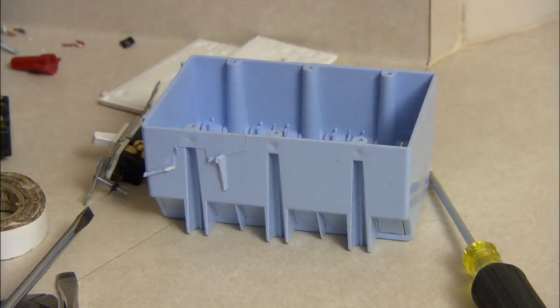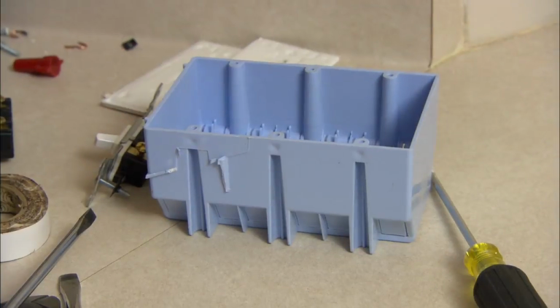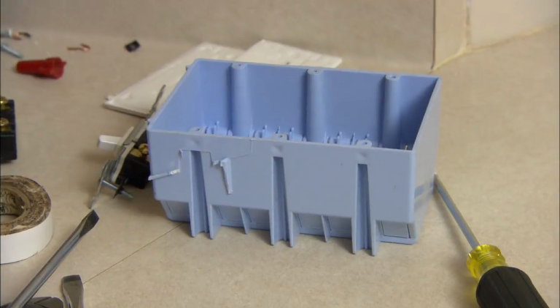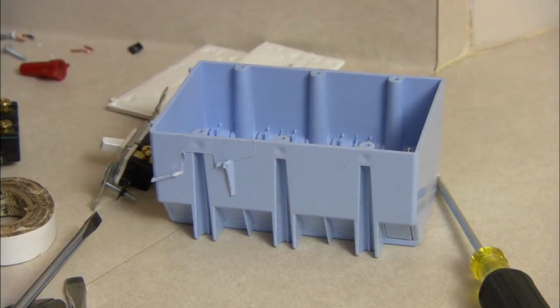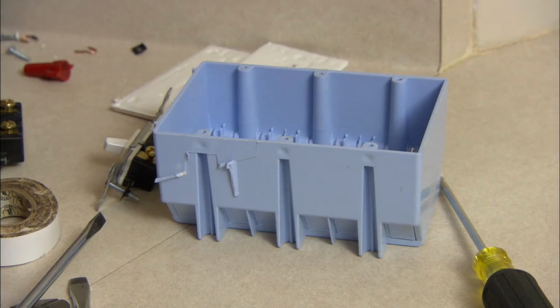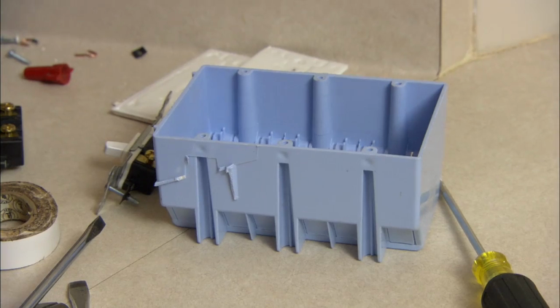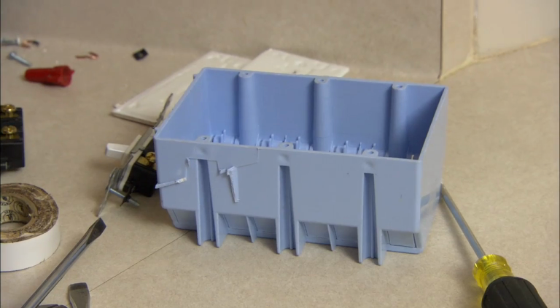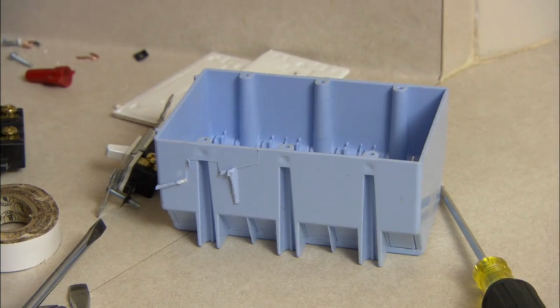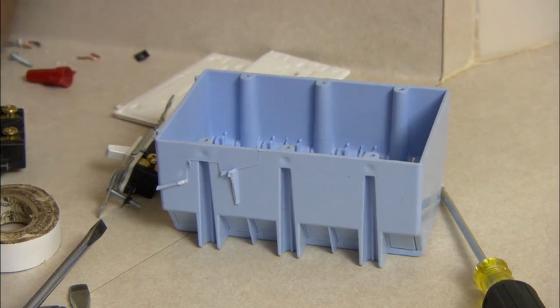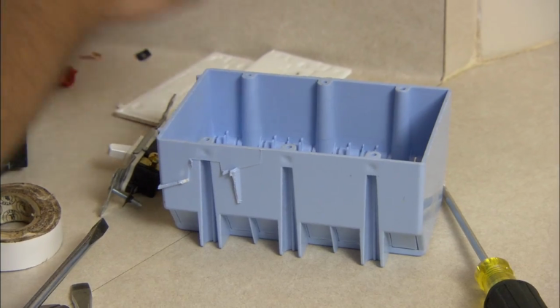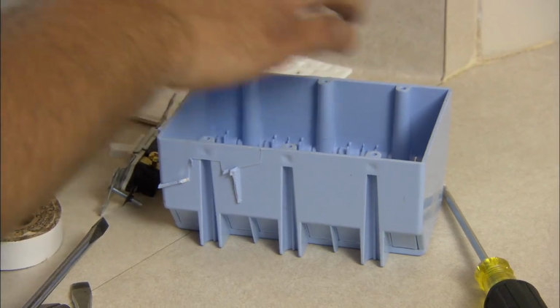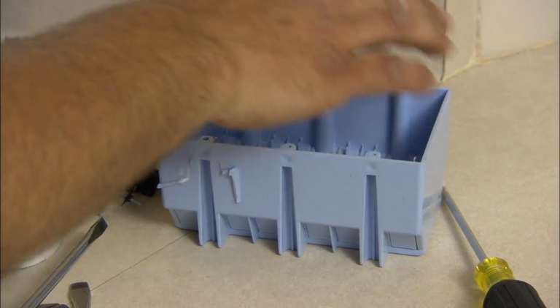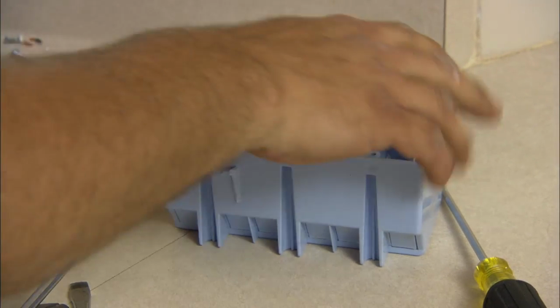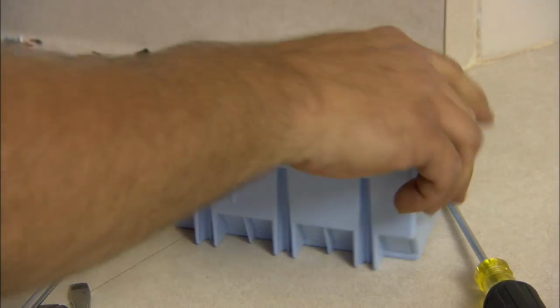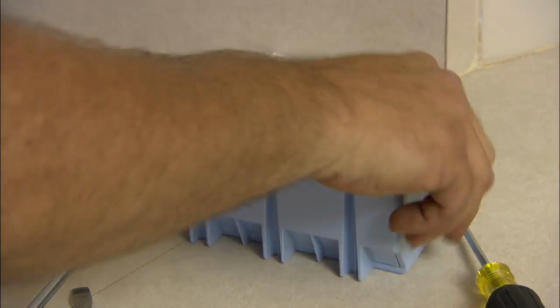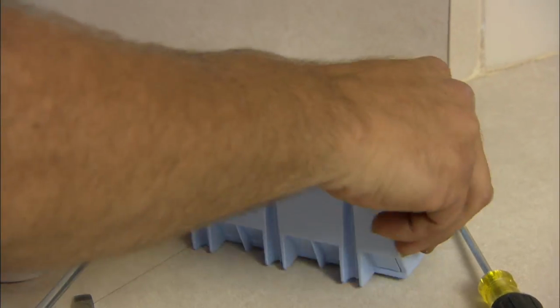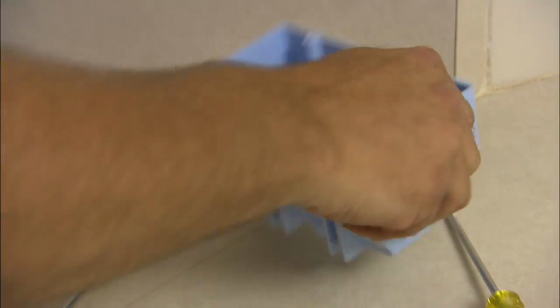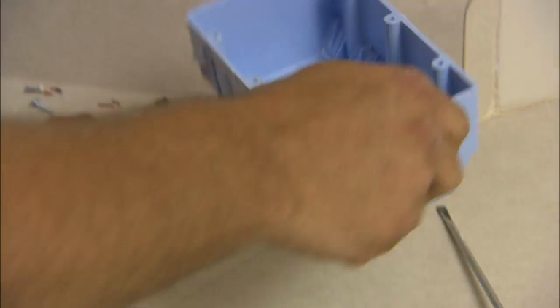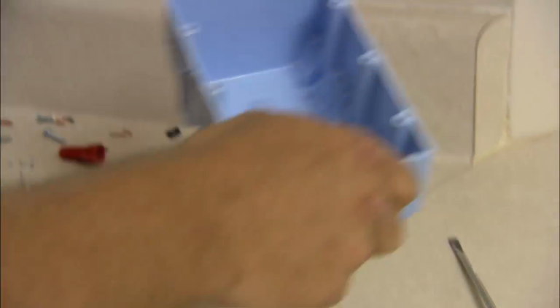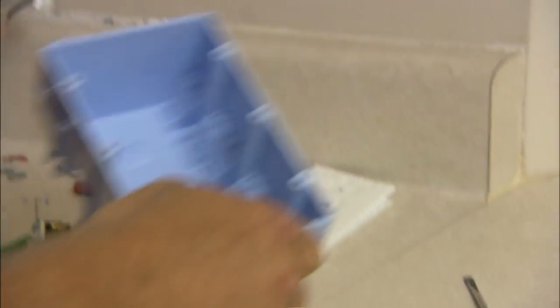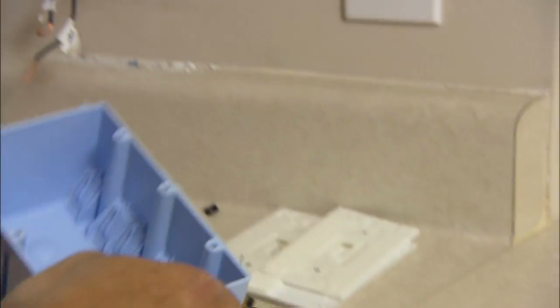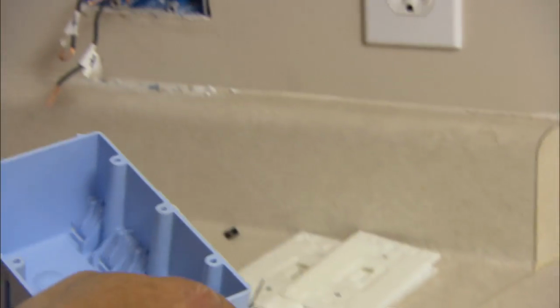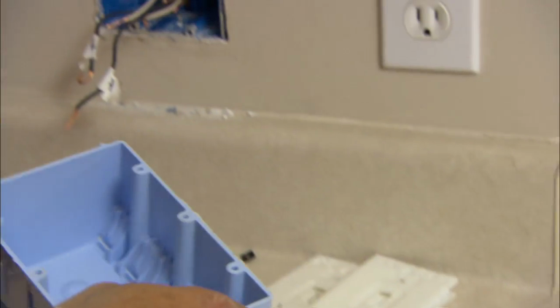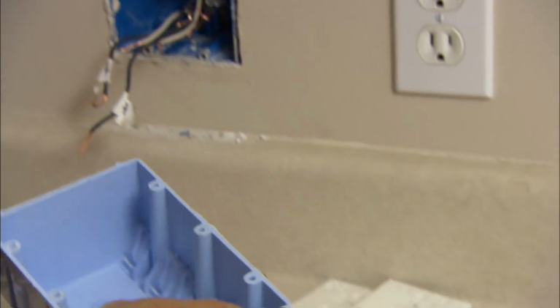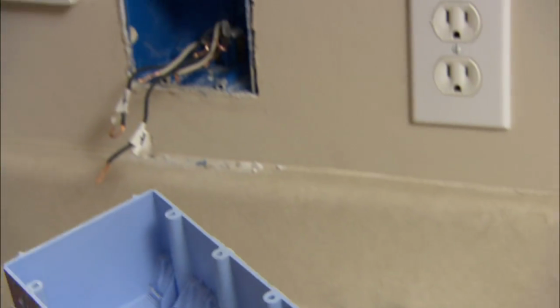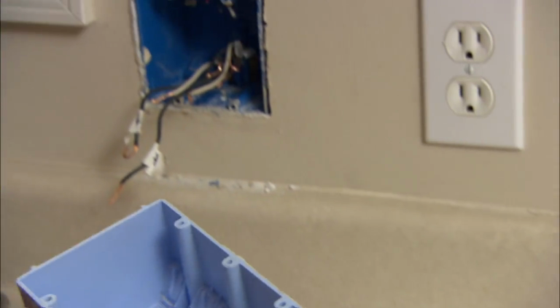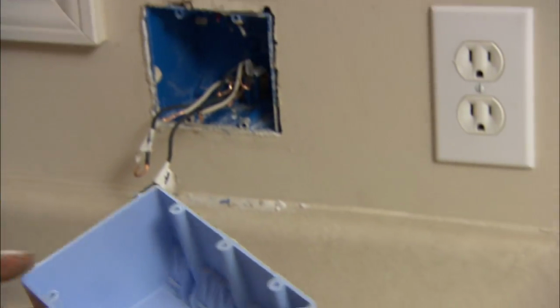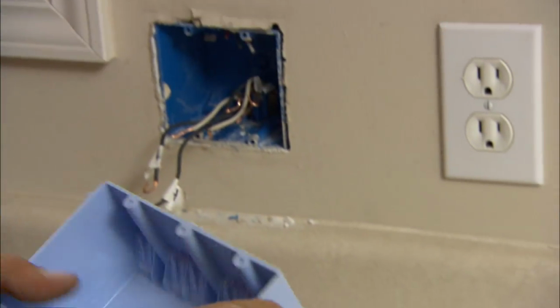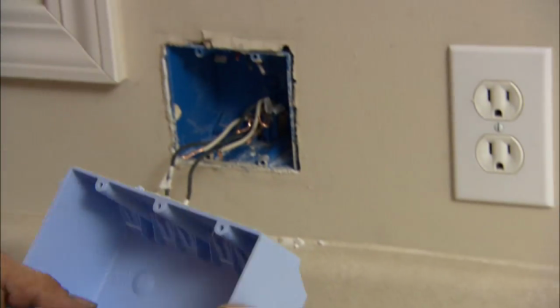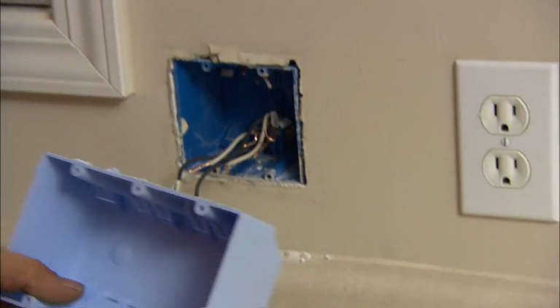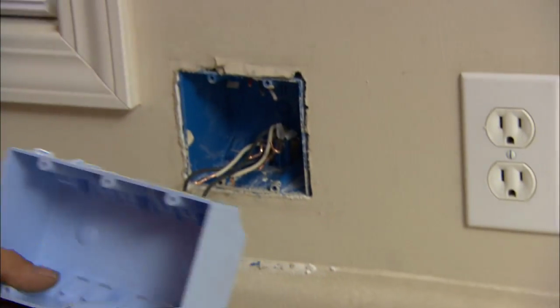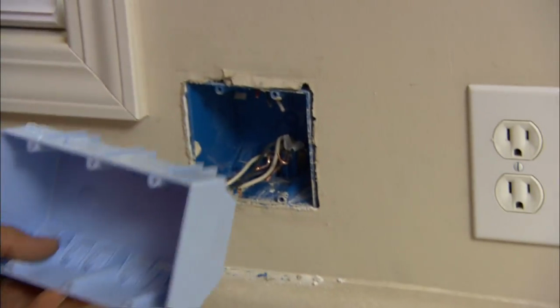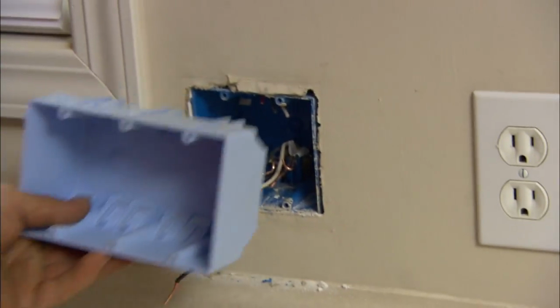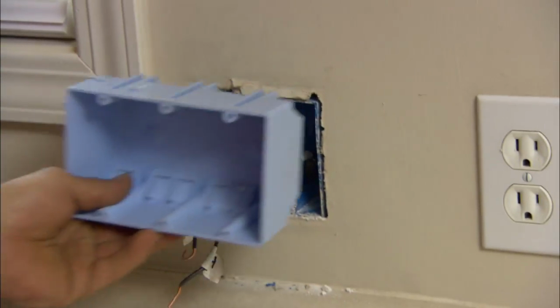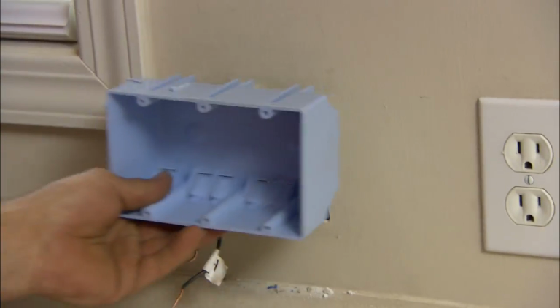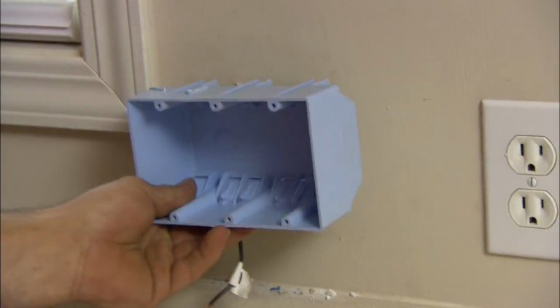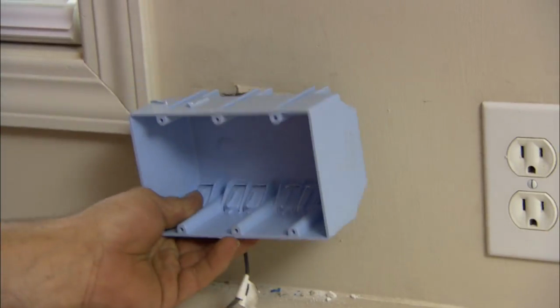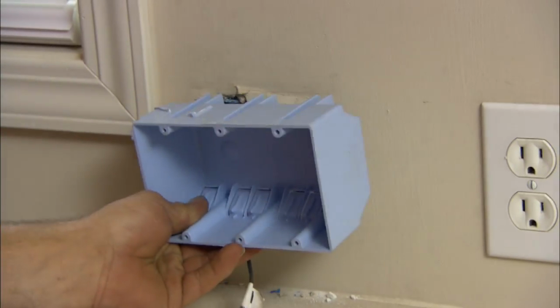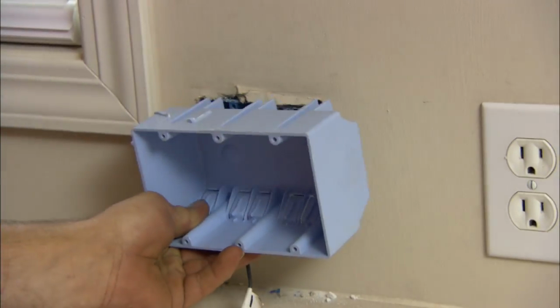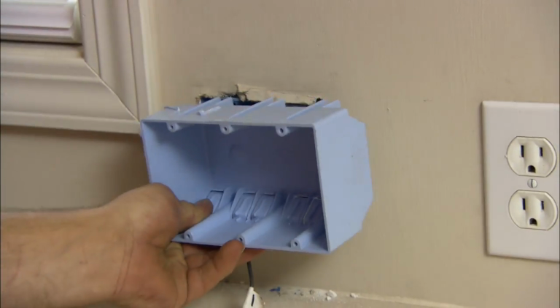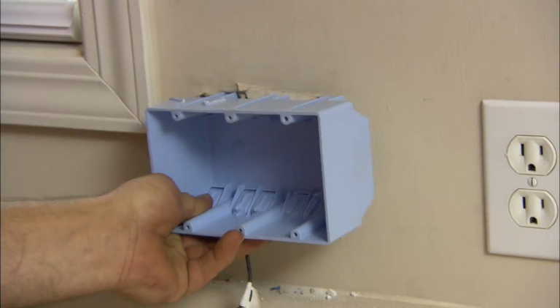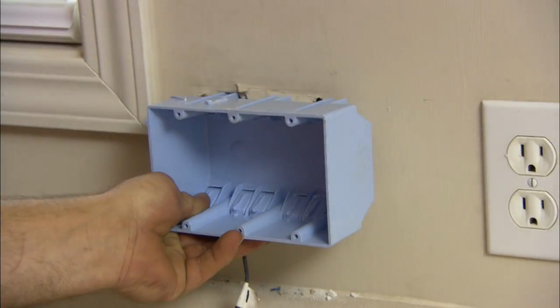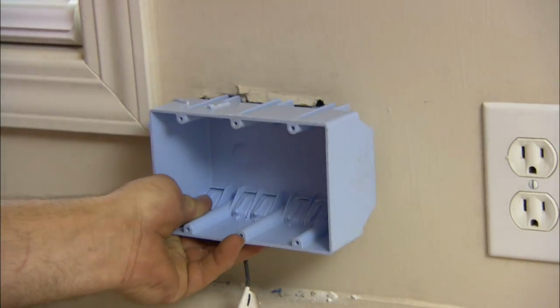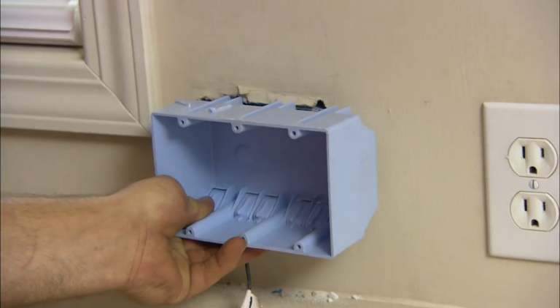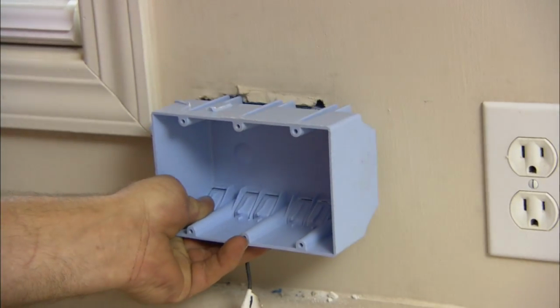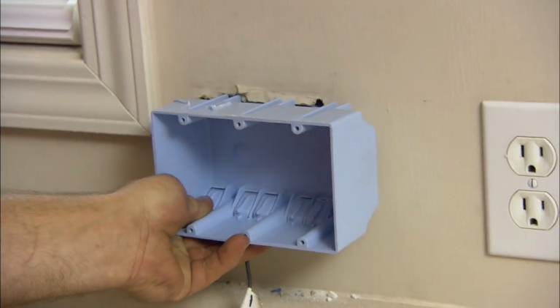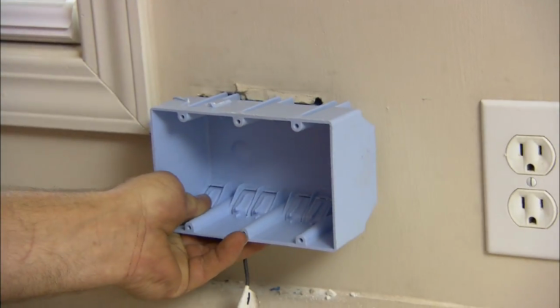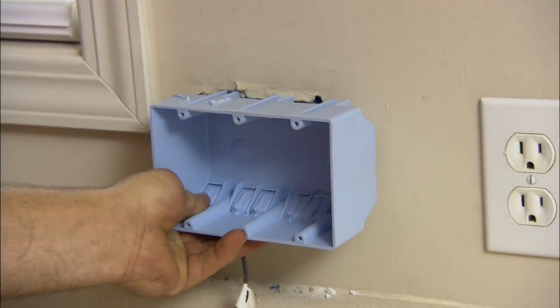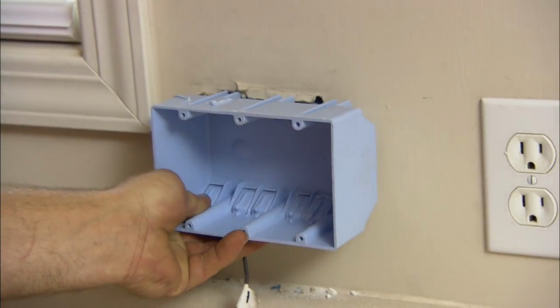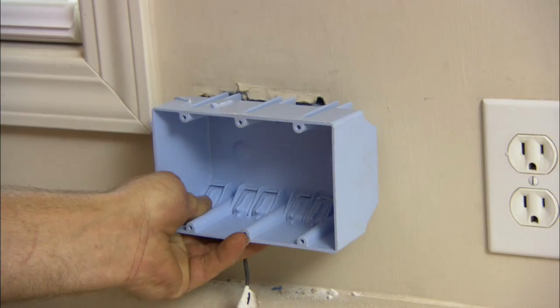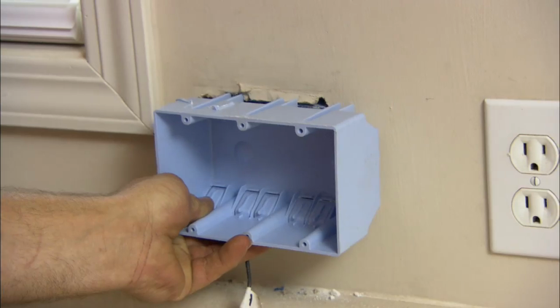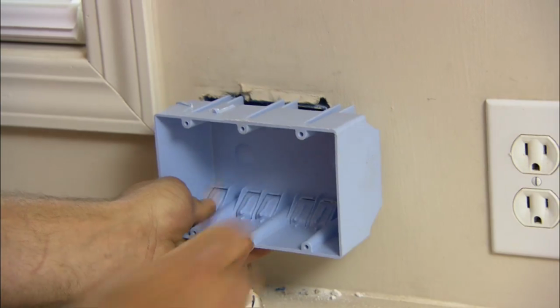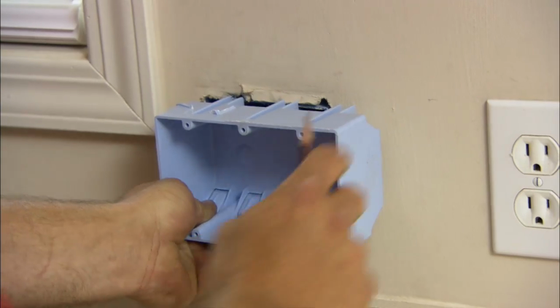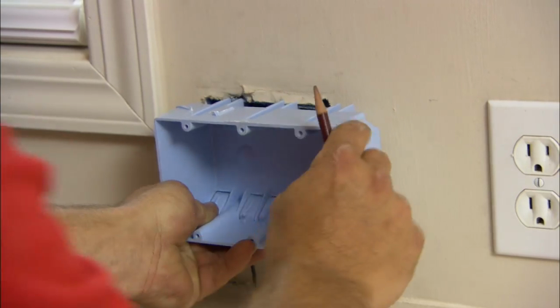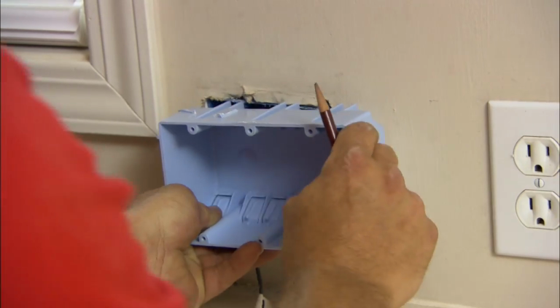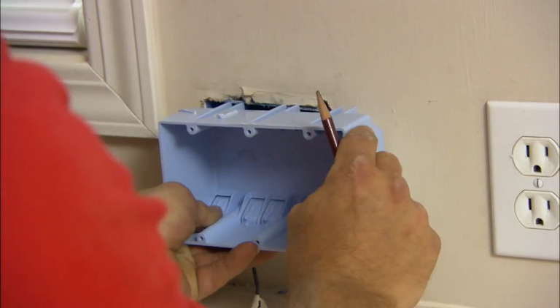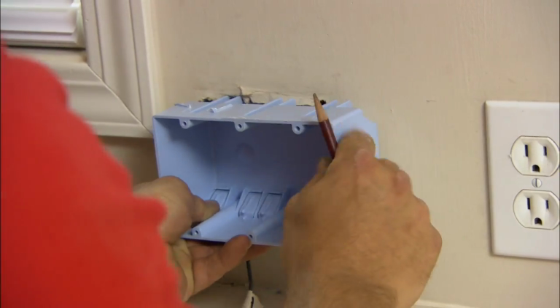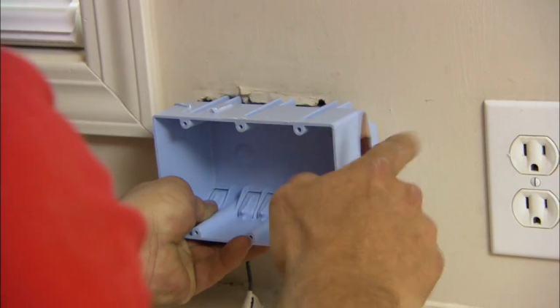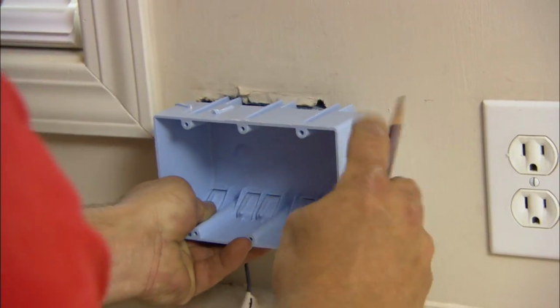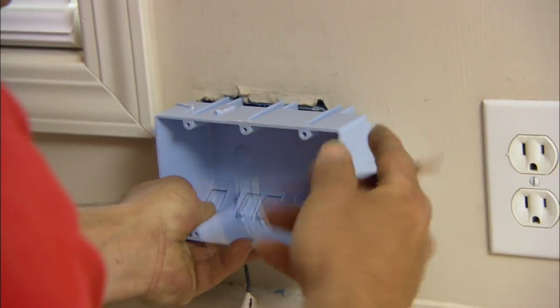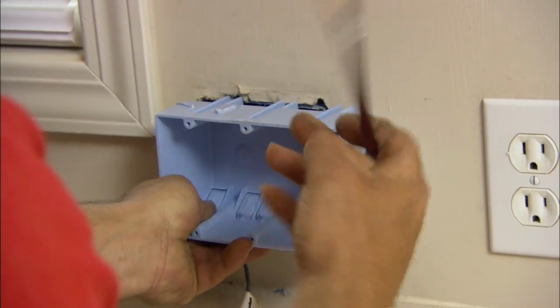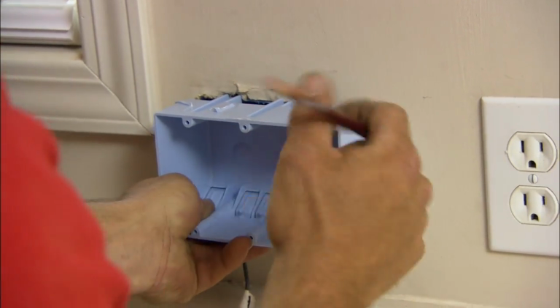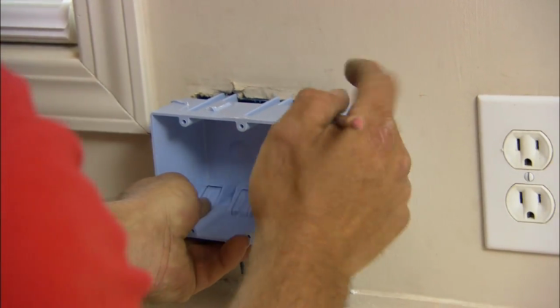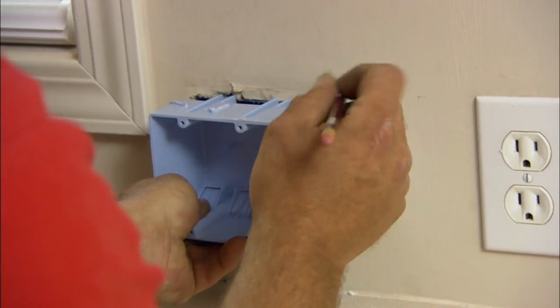We want a little bit more room while we work, so we'll take the three-gang box, hold it up here, and mark it off.